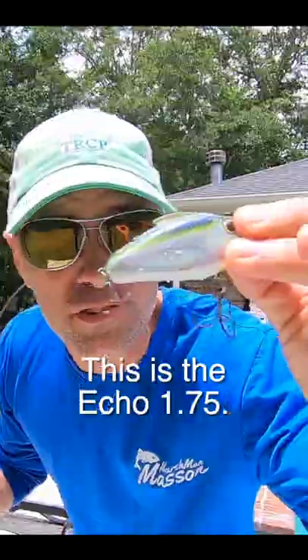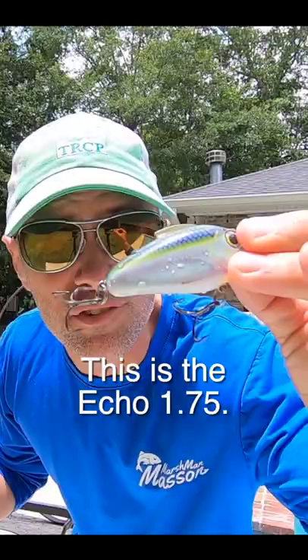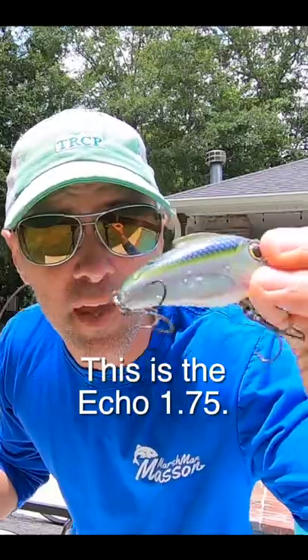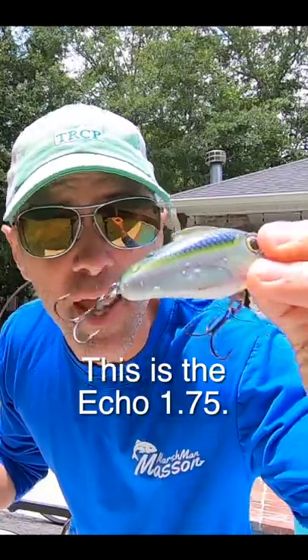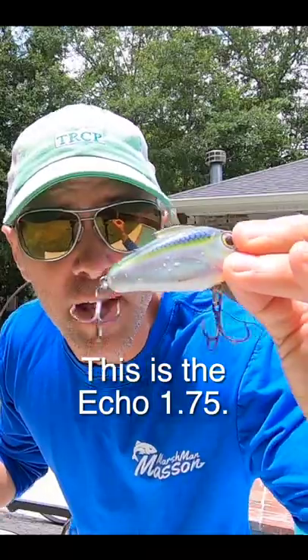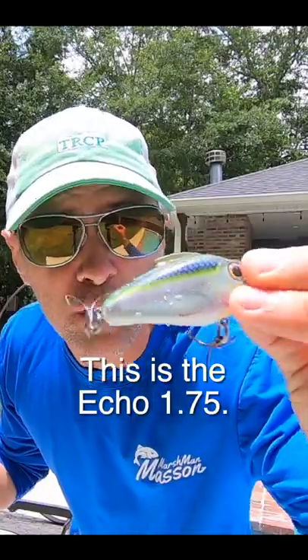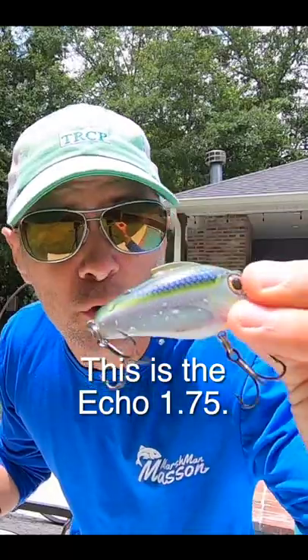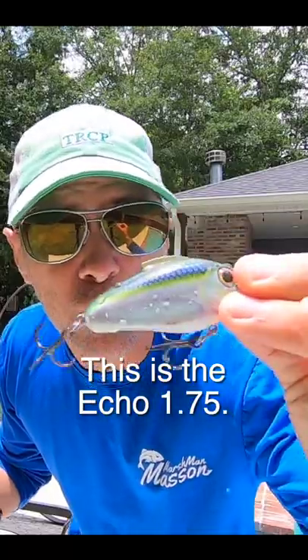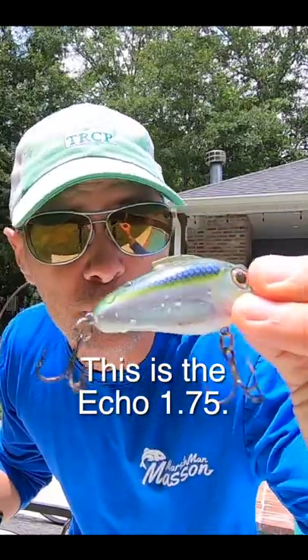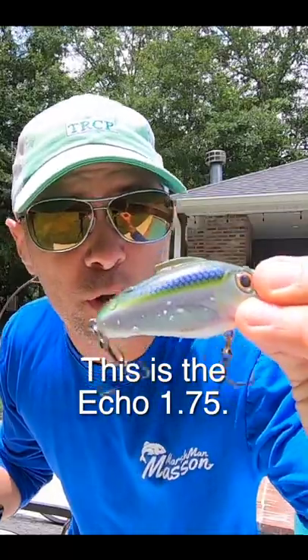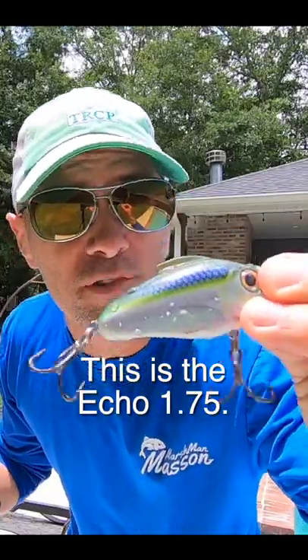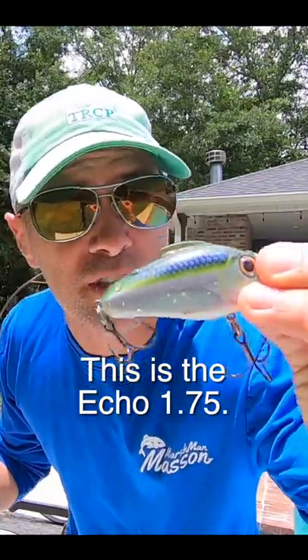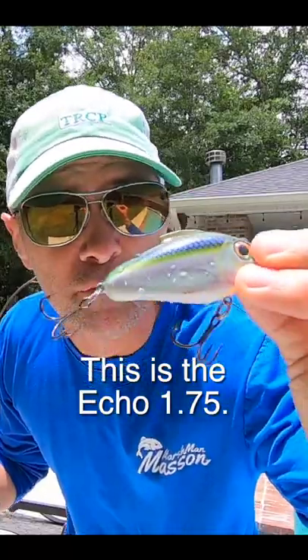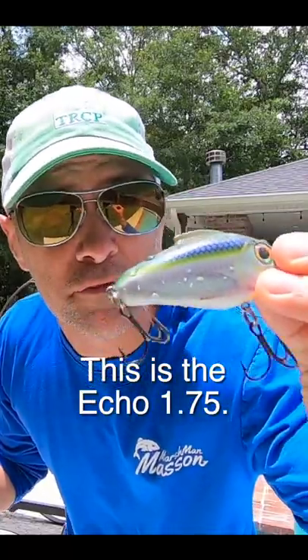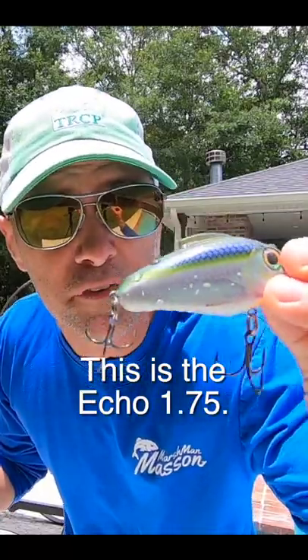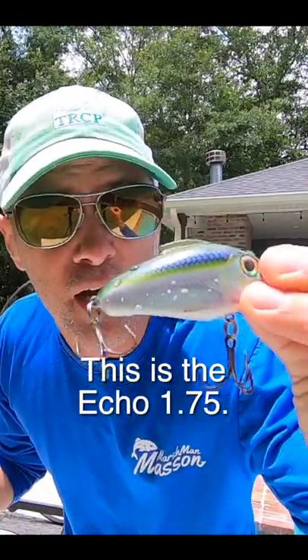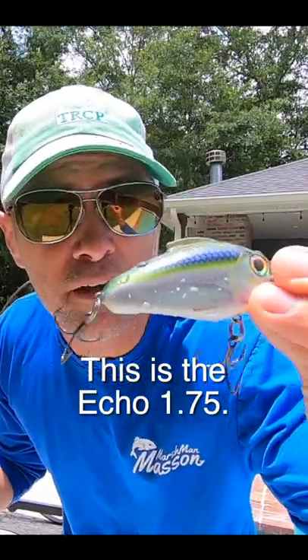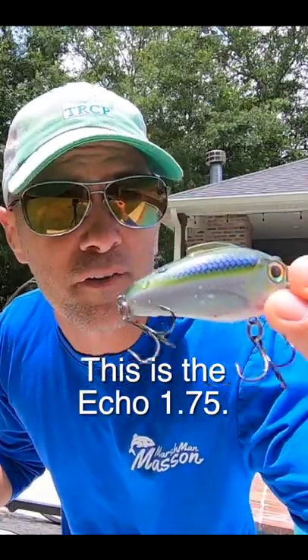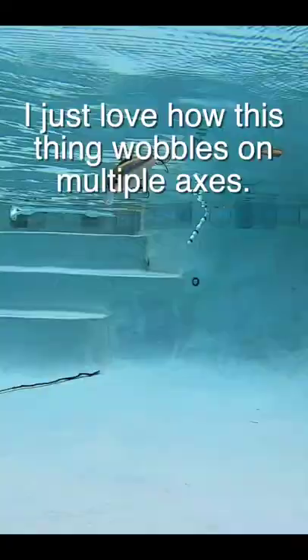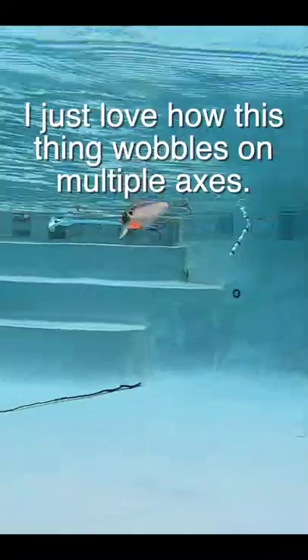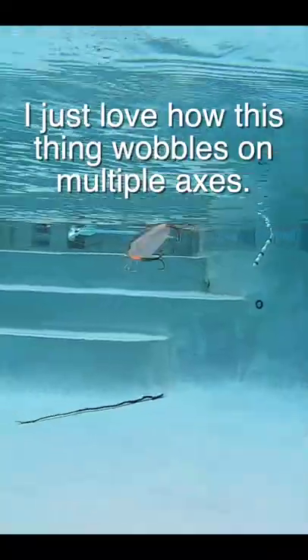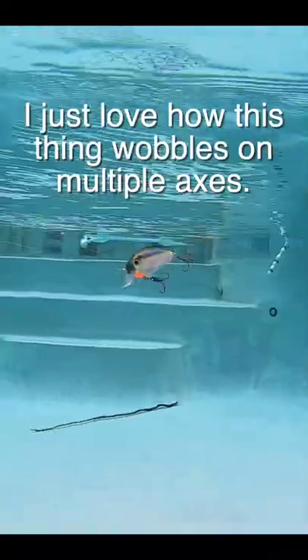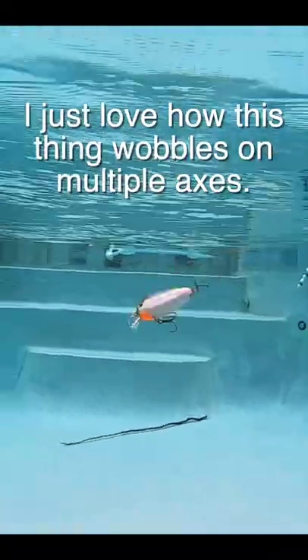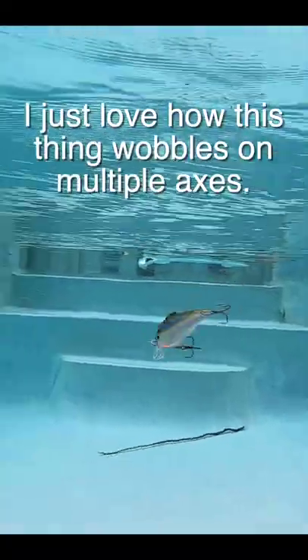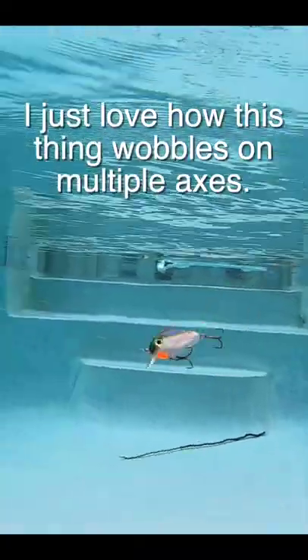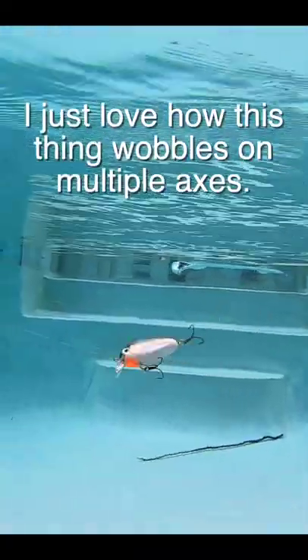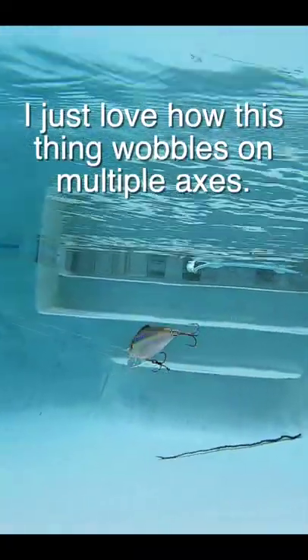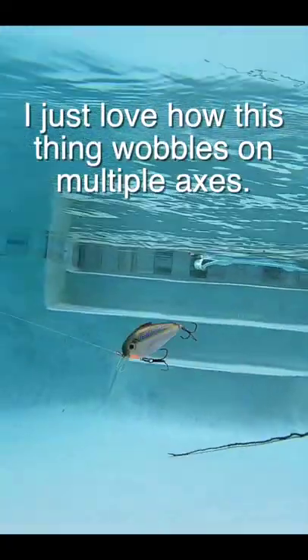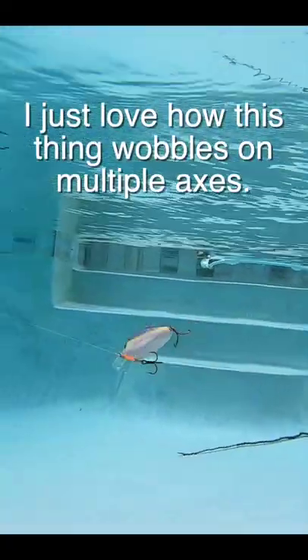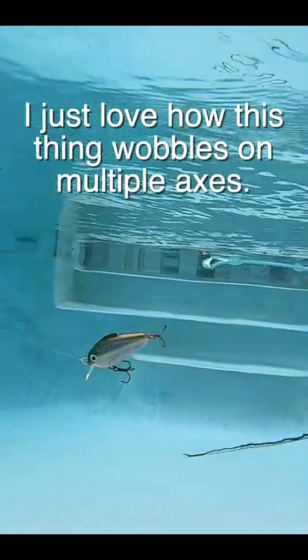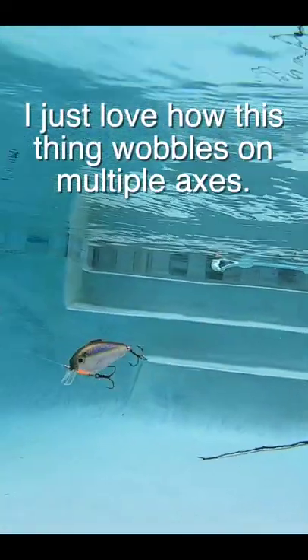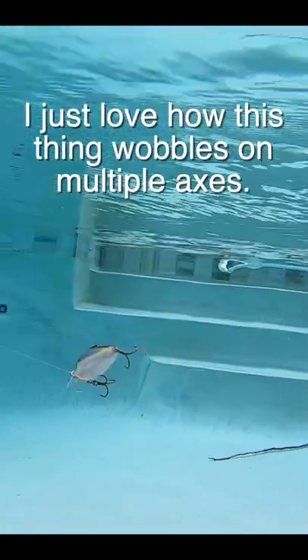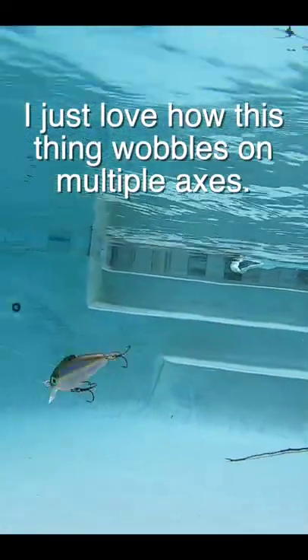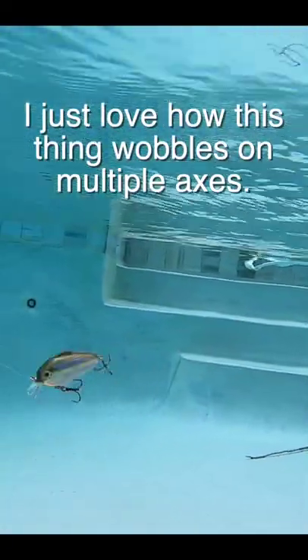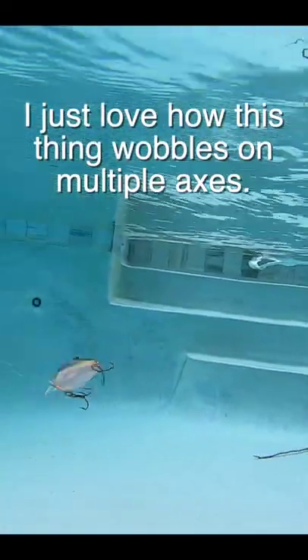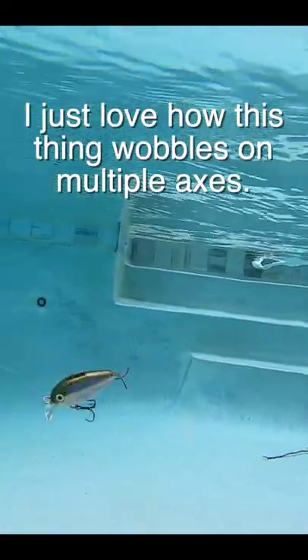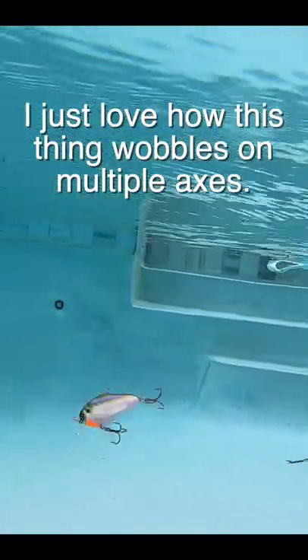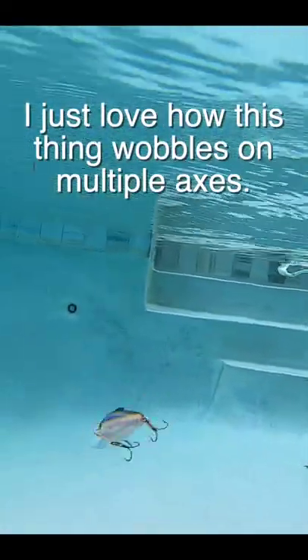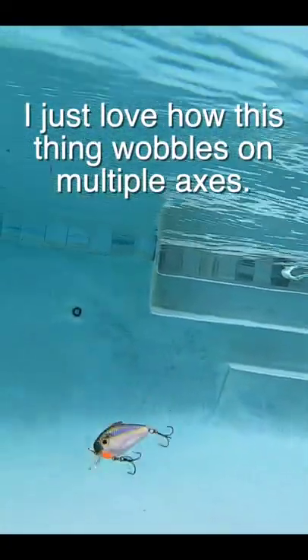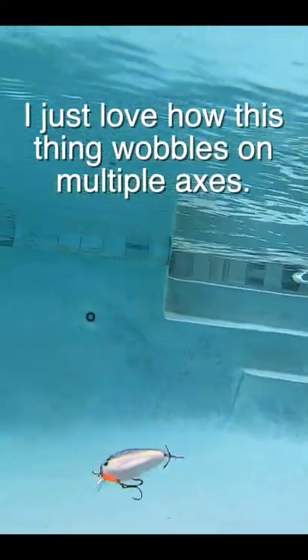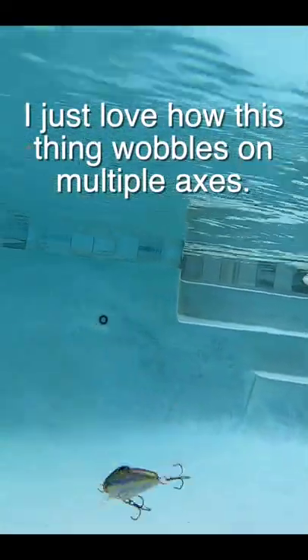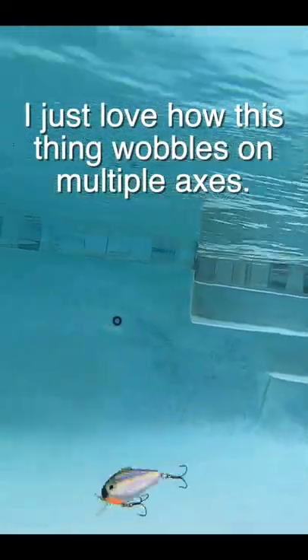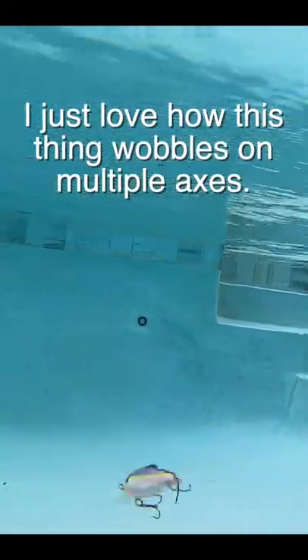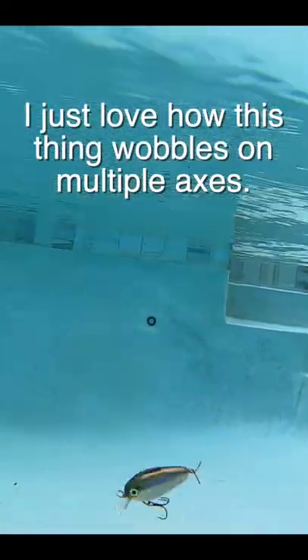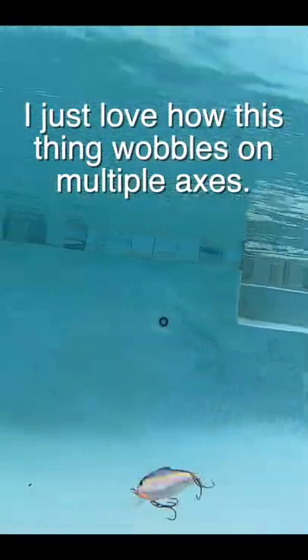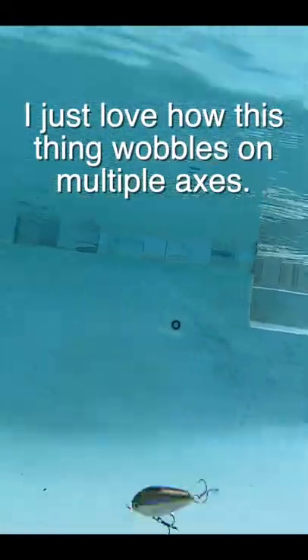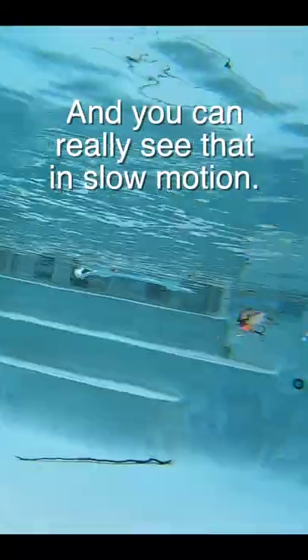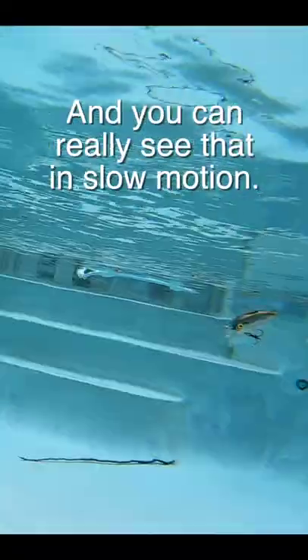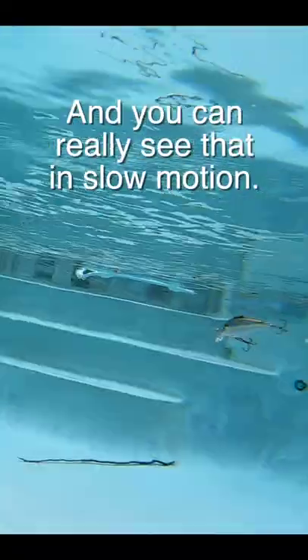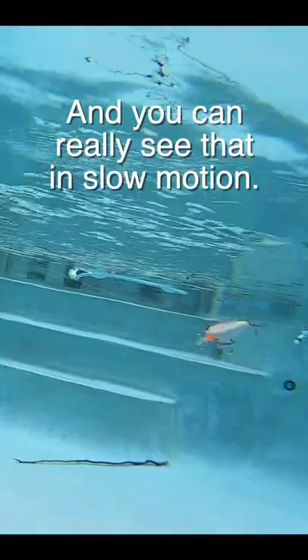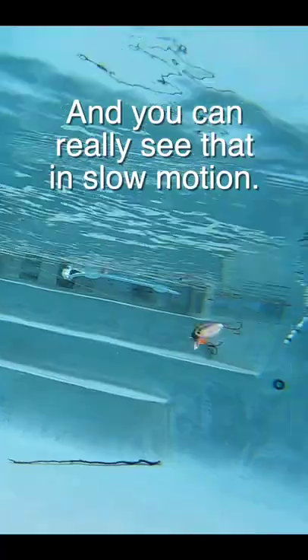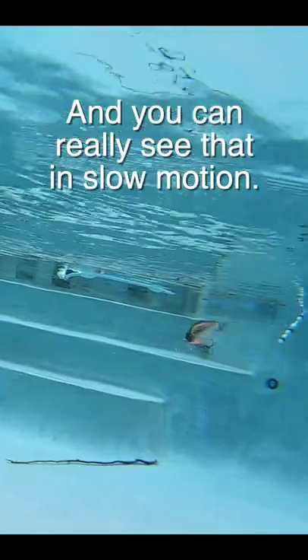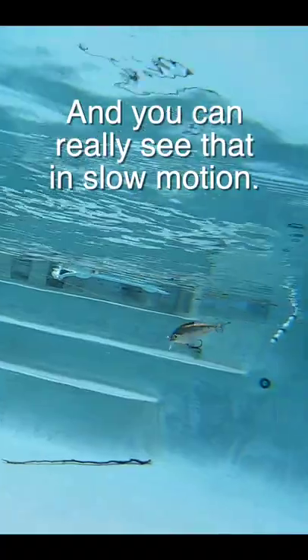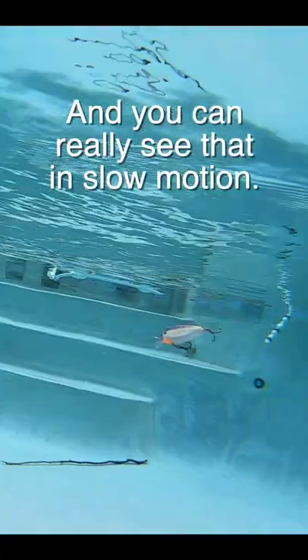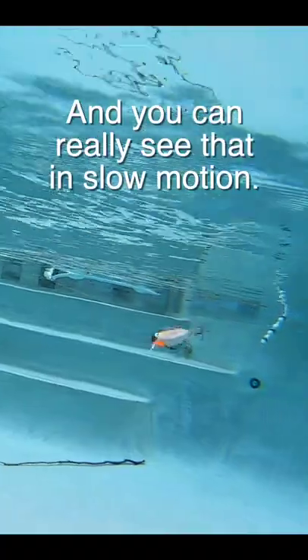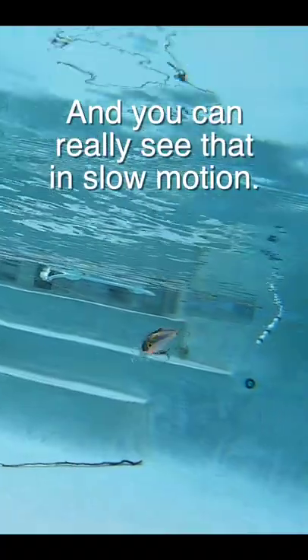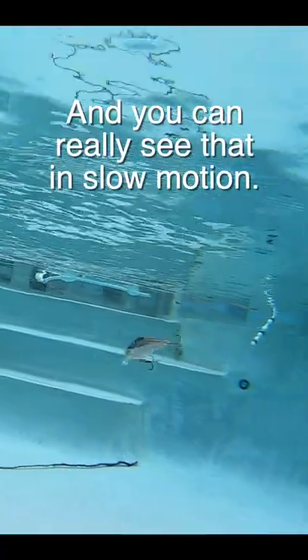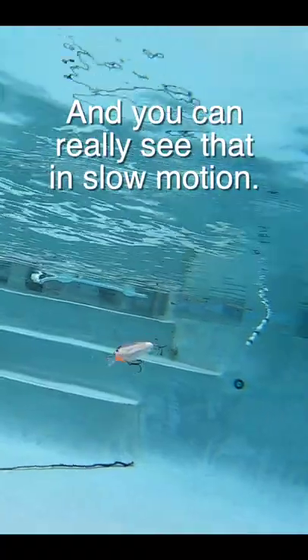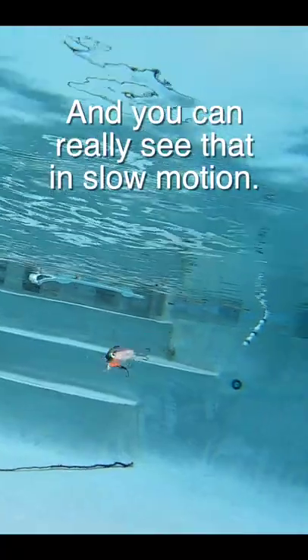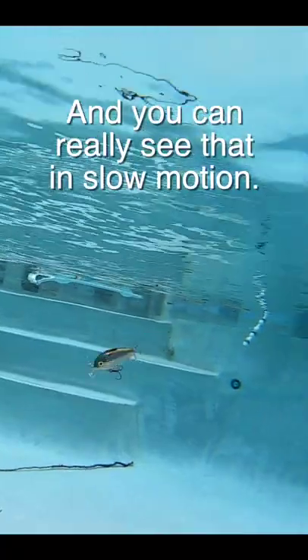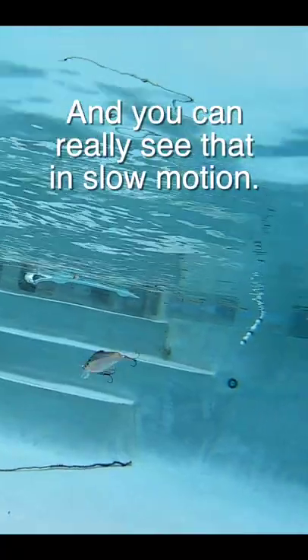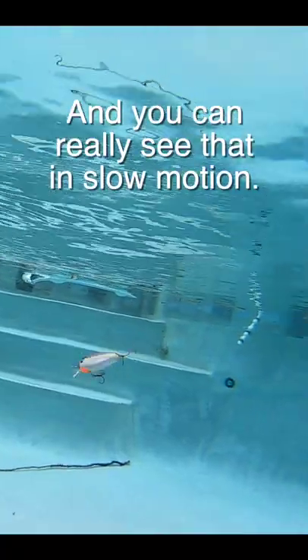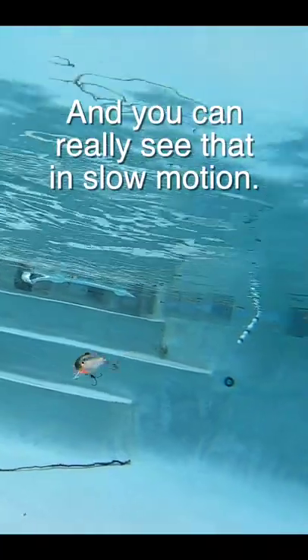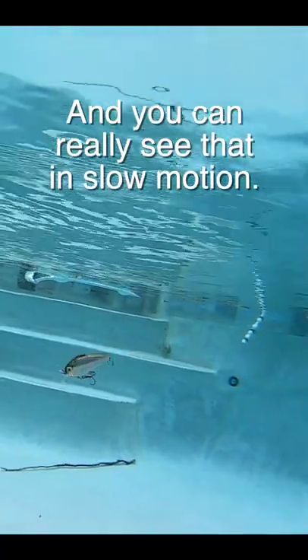This is the Echo 1.75. I just love how this thing wobbles on multiple axes, and you can really see that in slow motion.